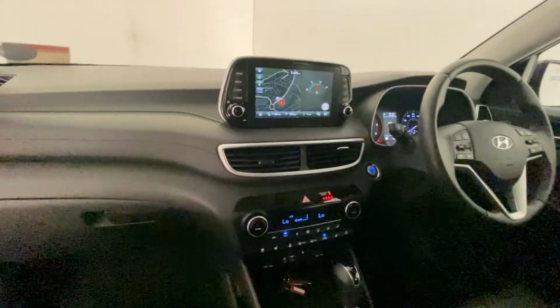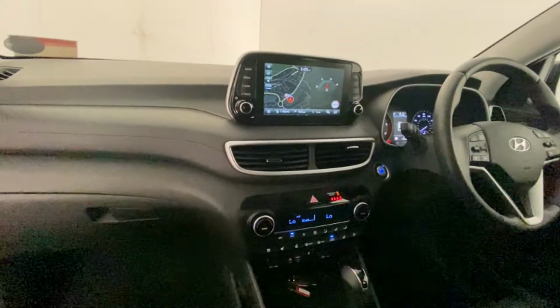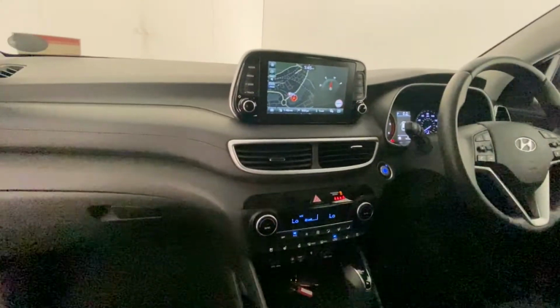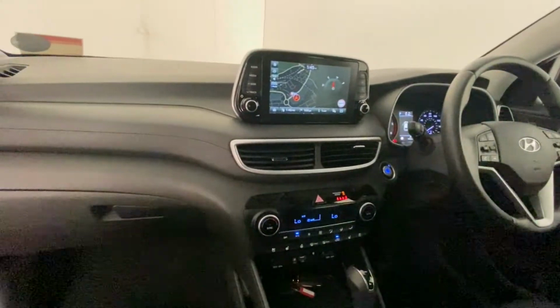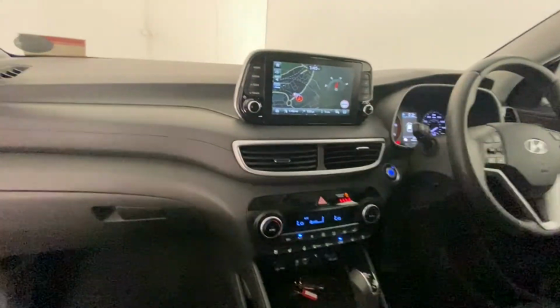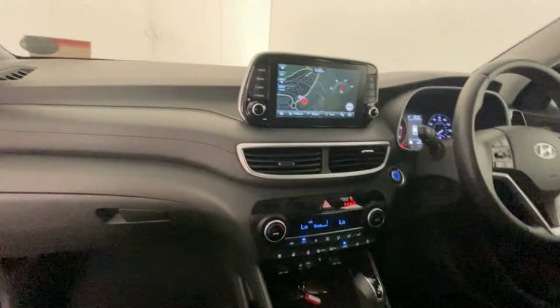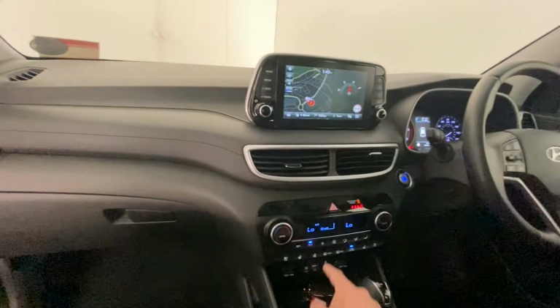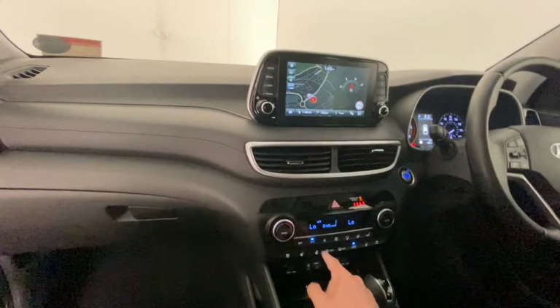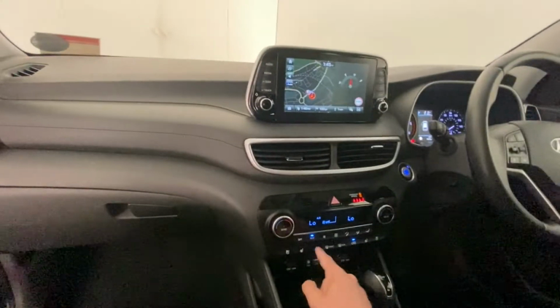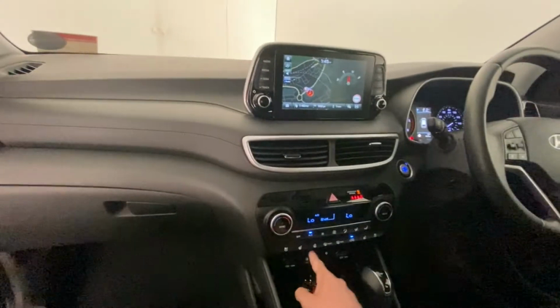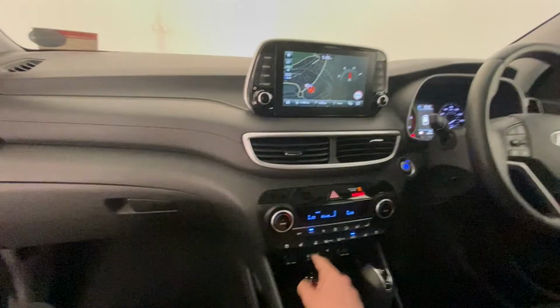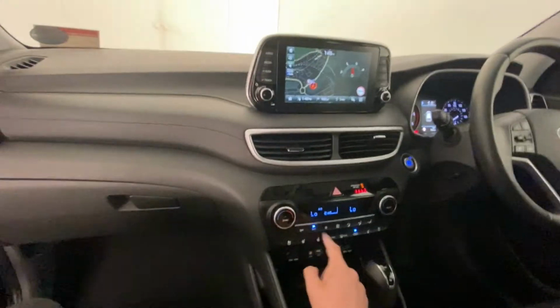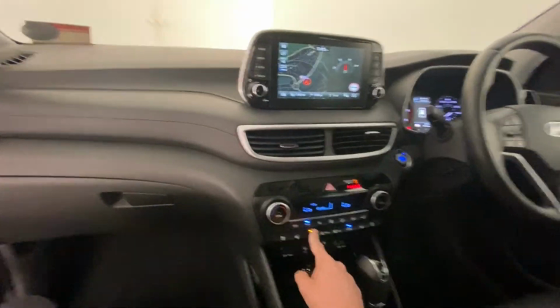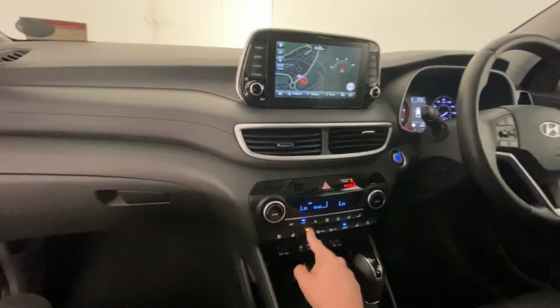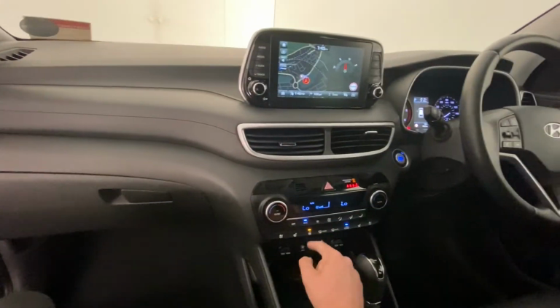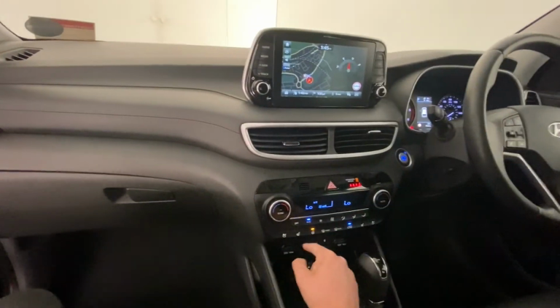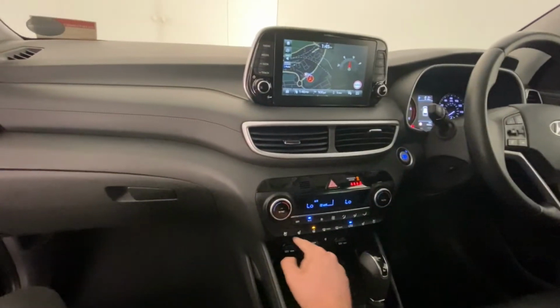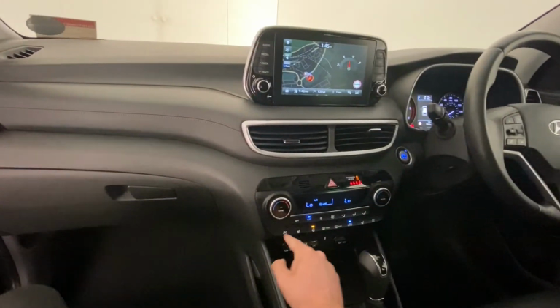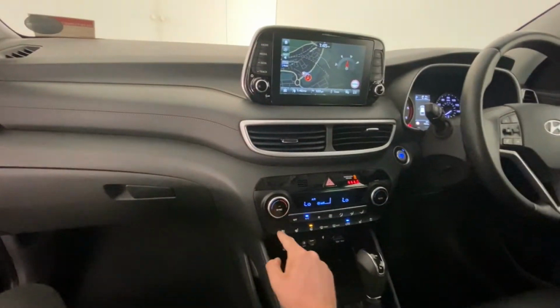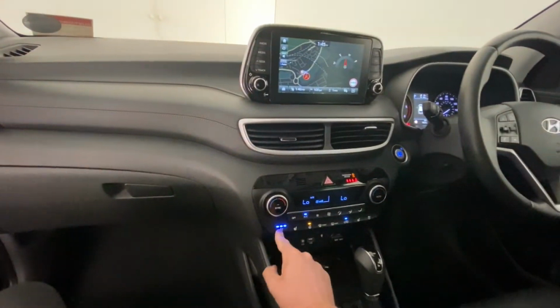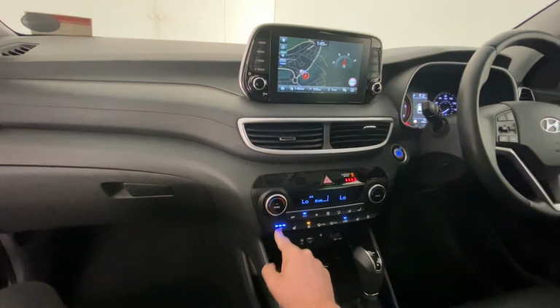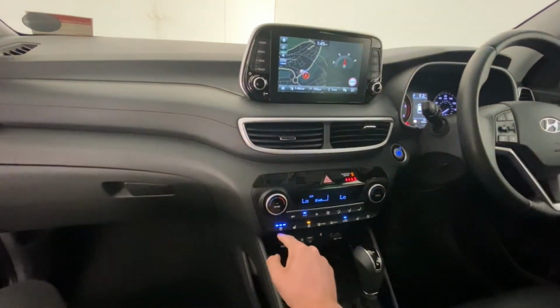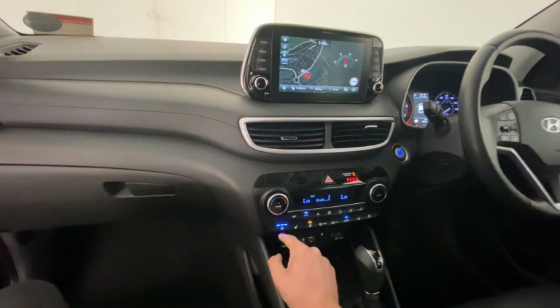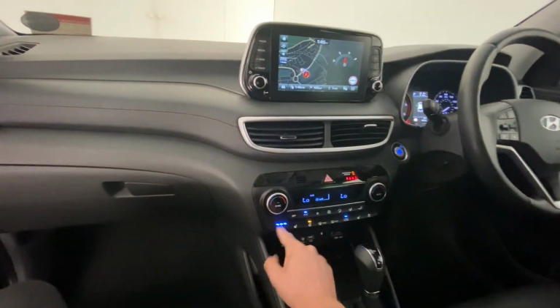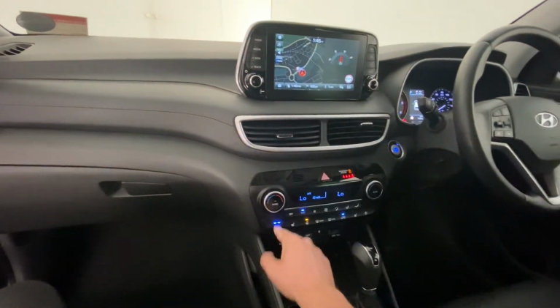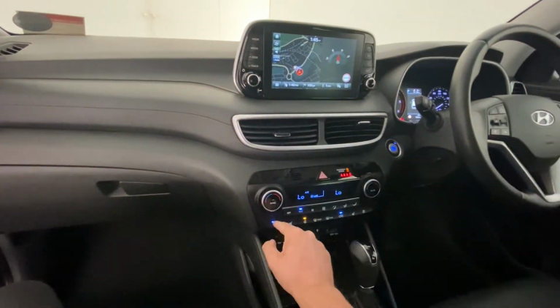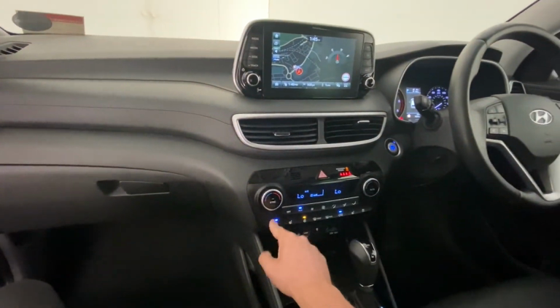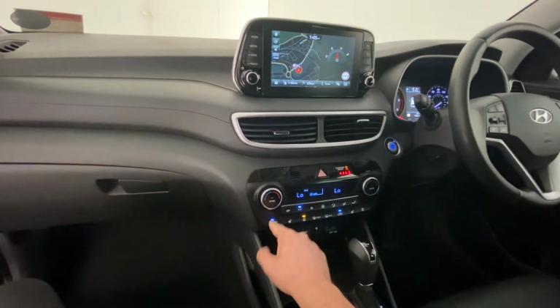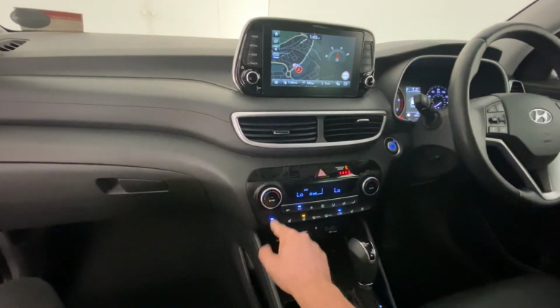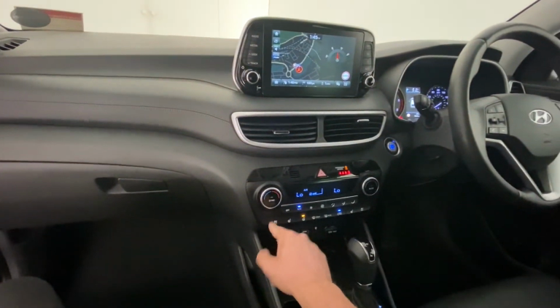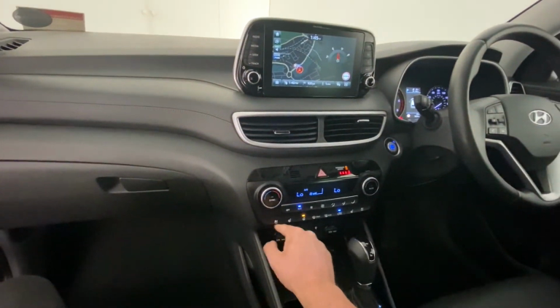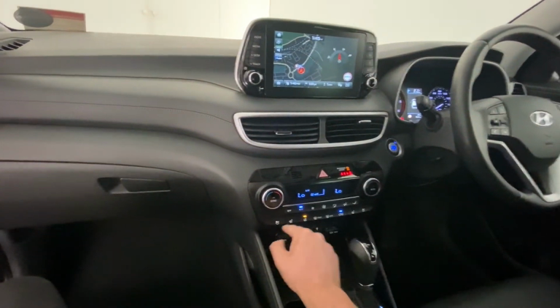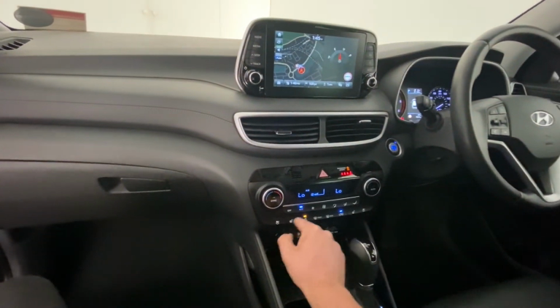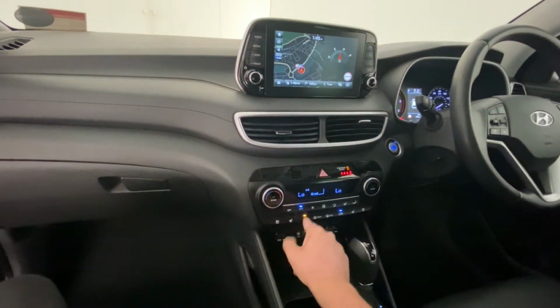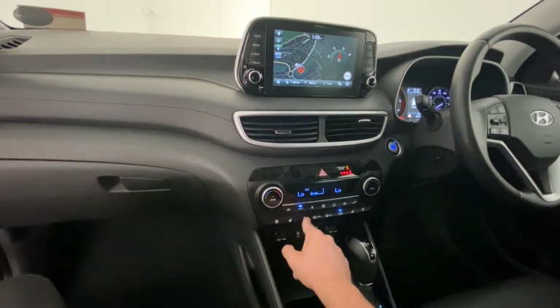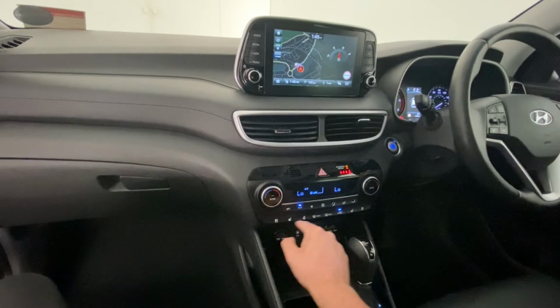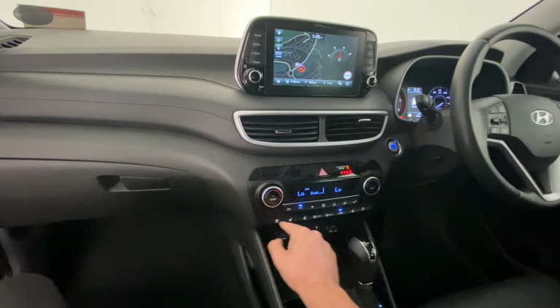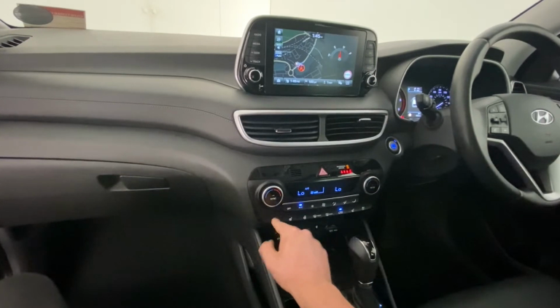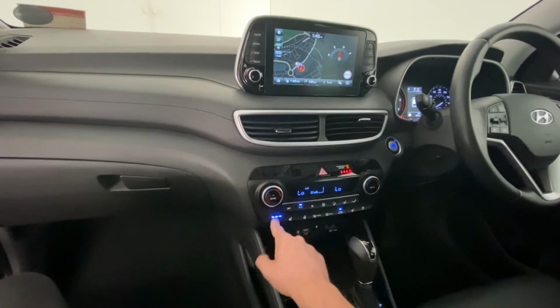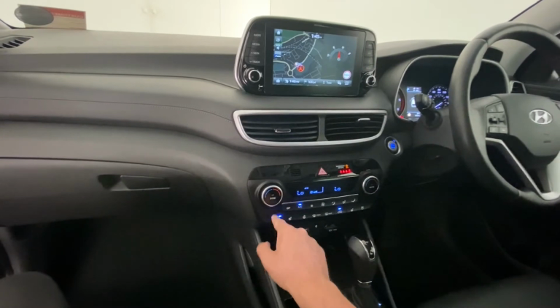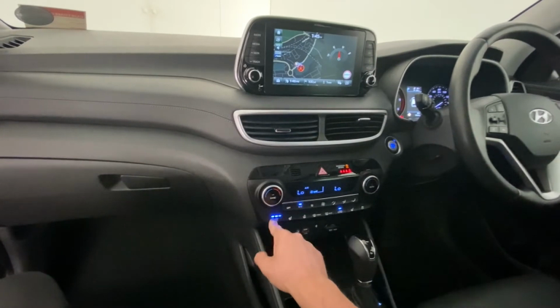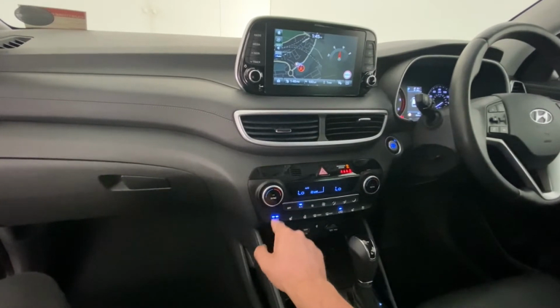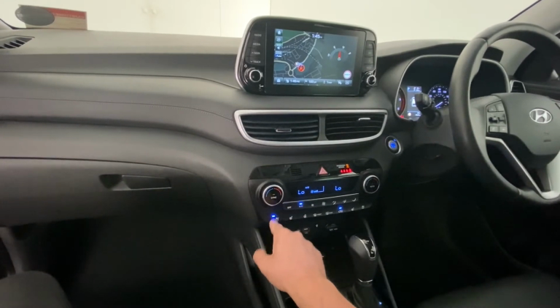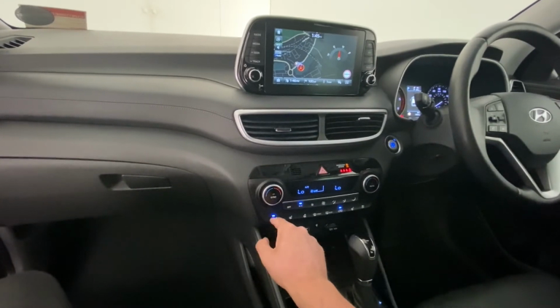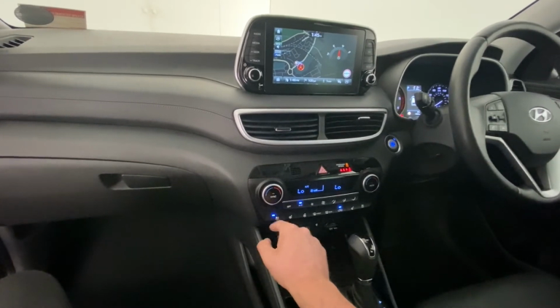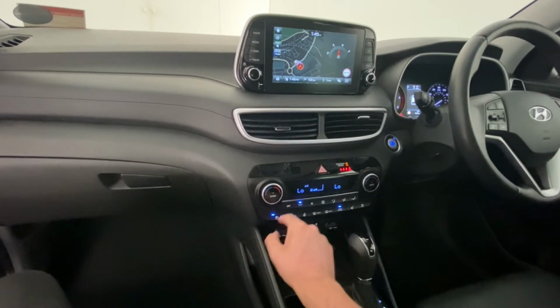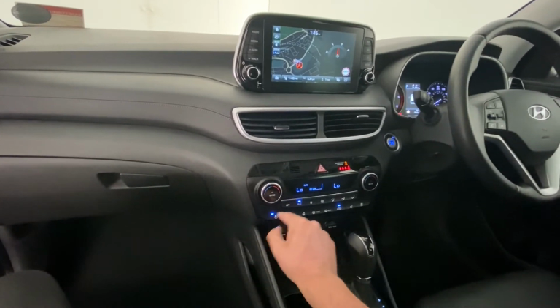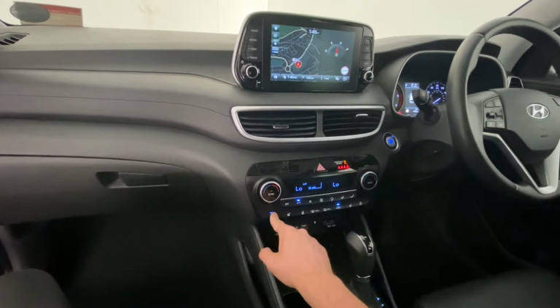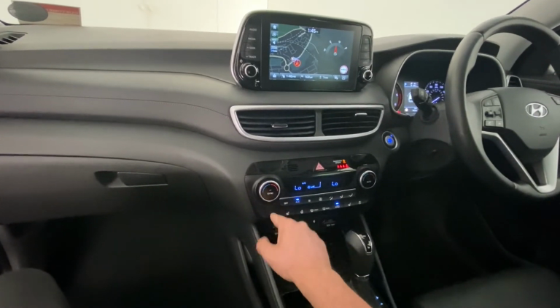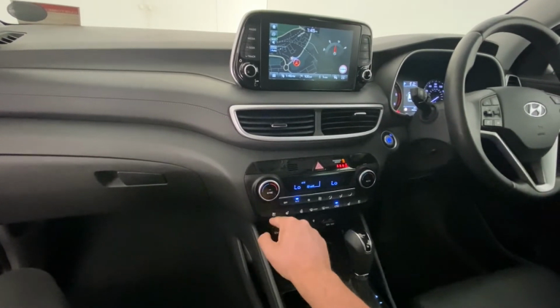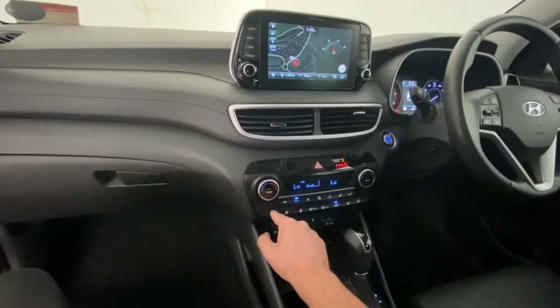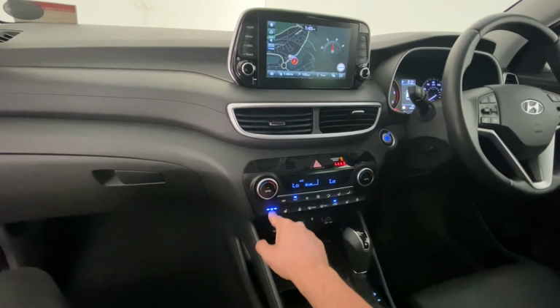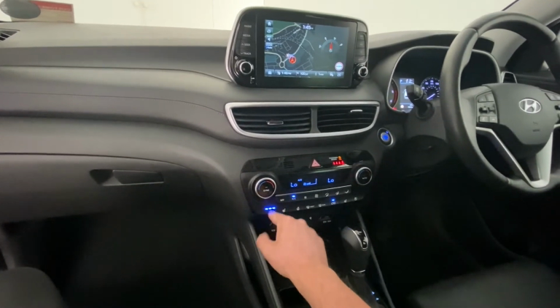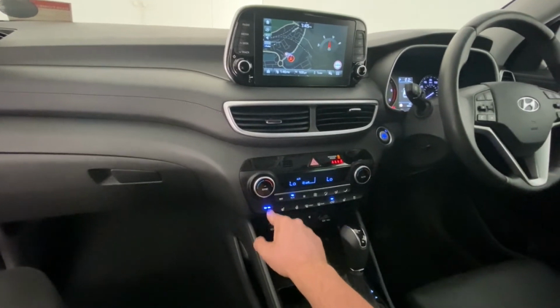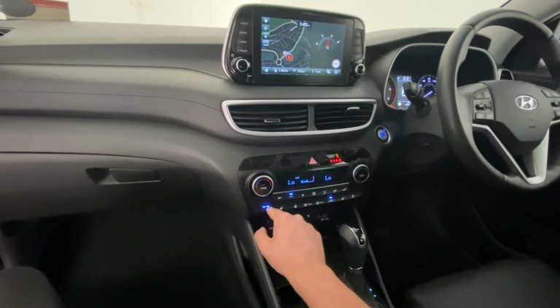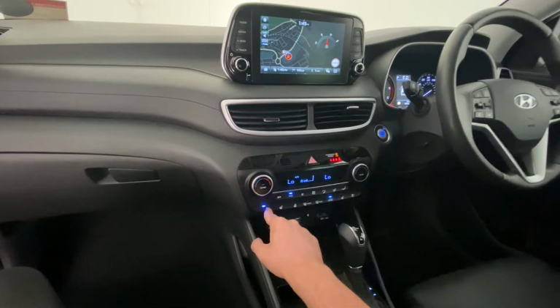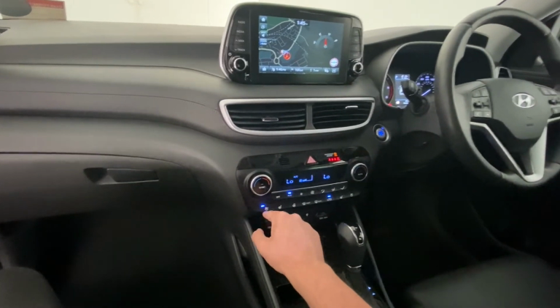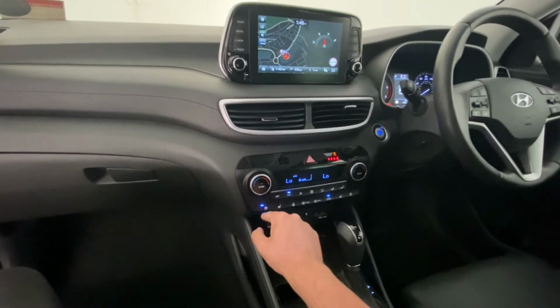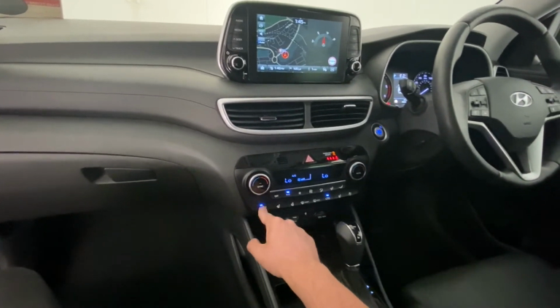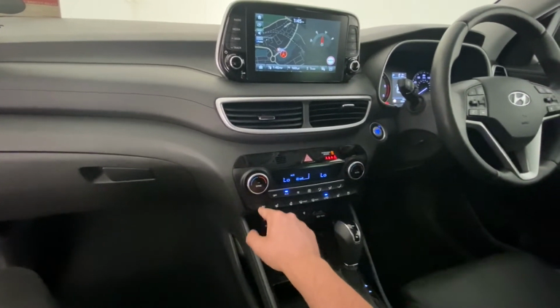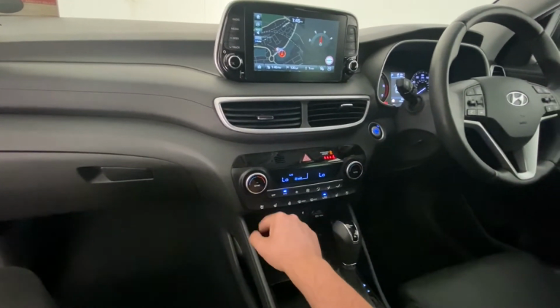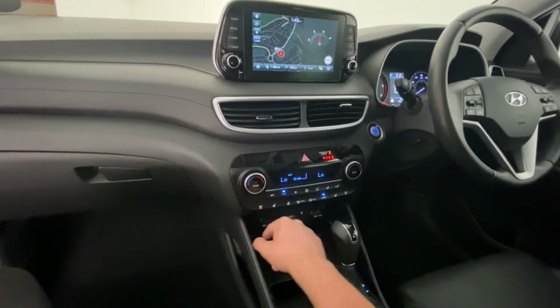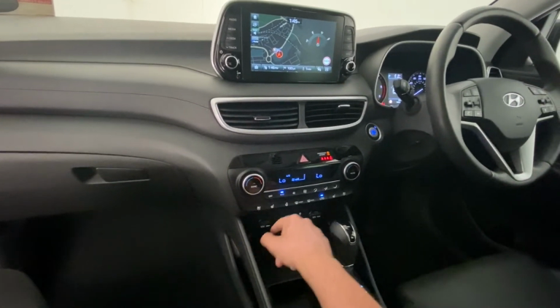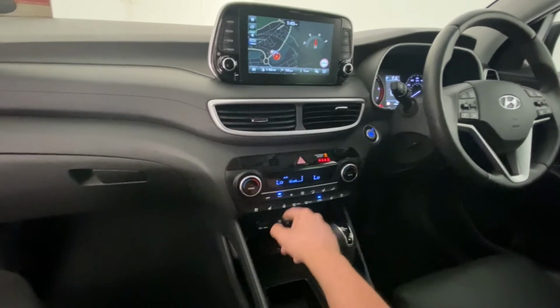It has a heated steering wheel, heated seats in the front, as well as a cool-down feature.